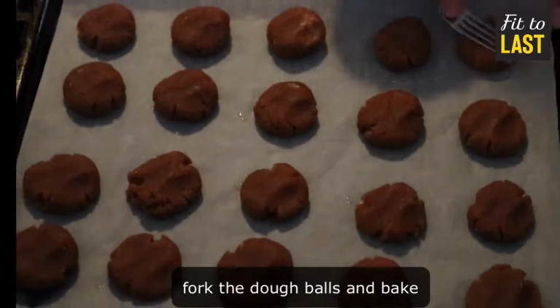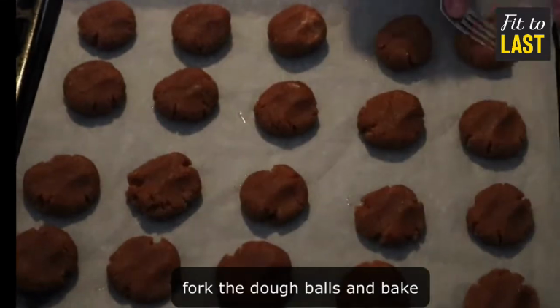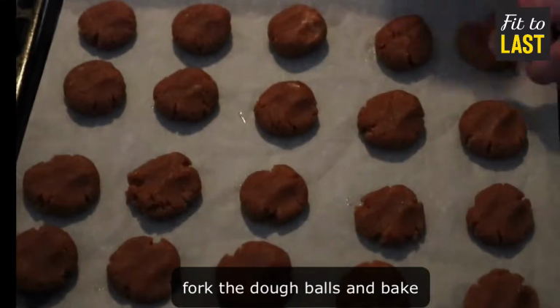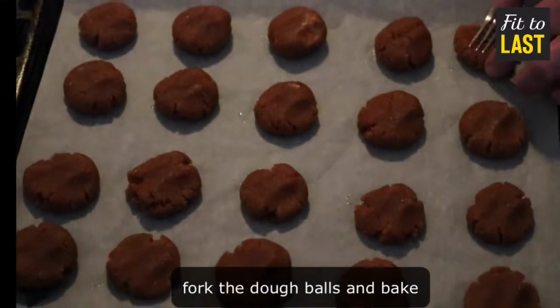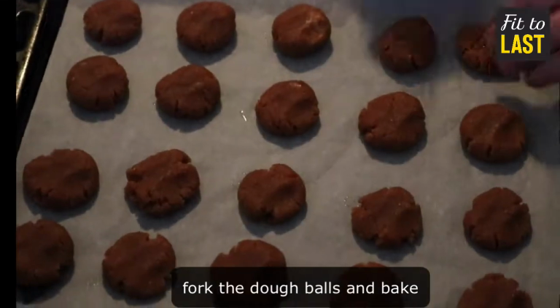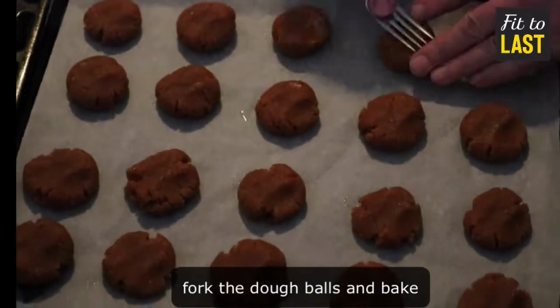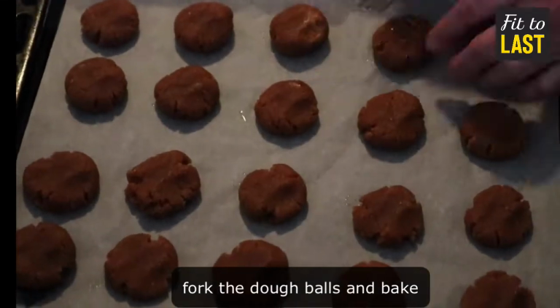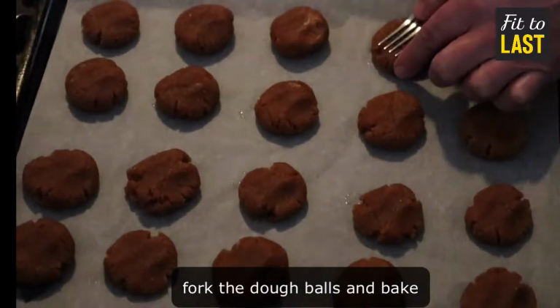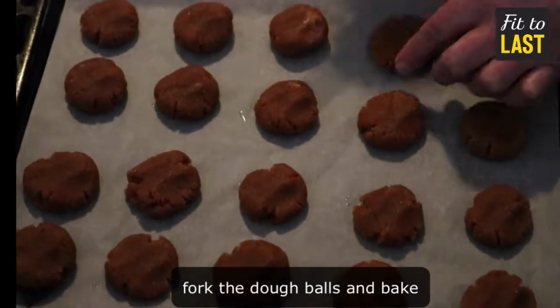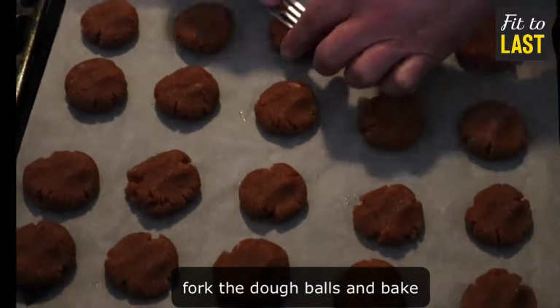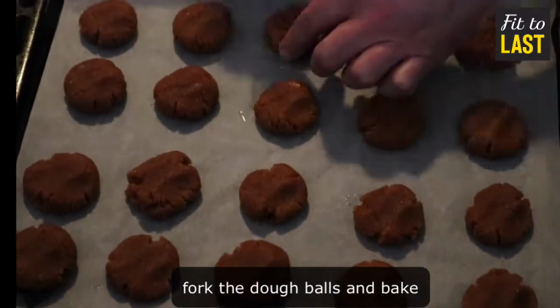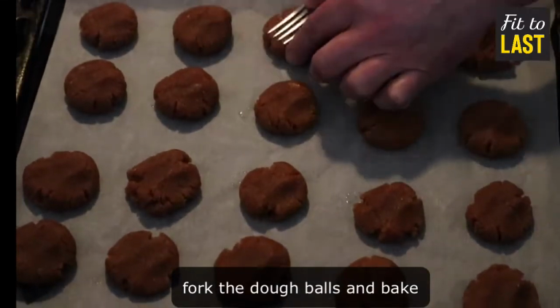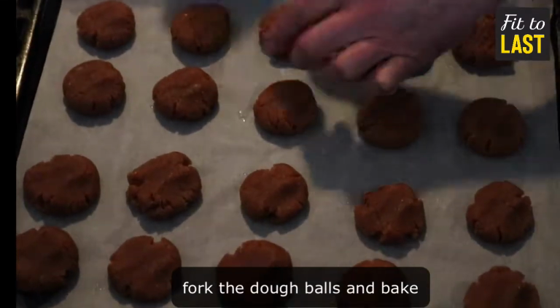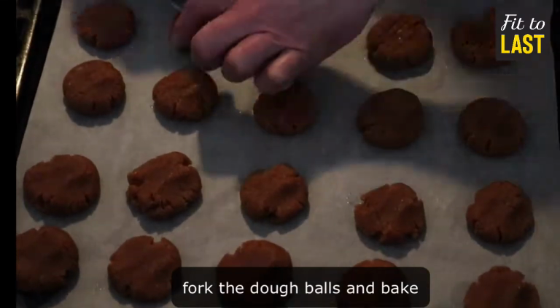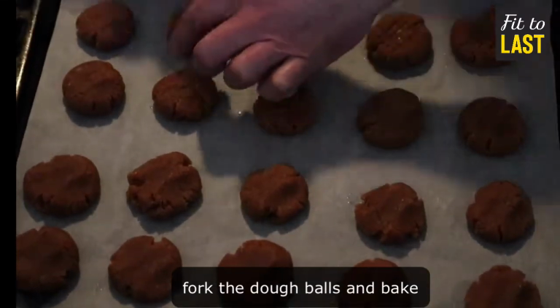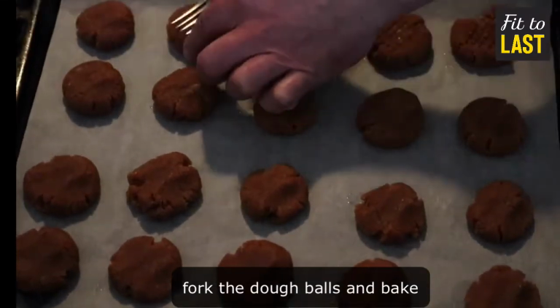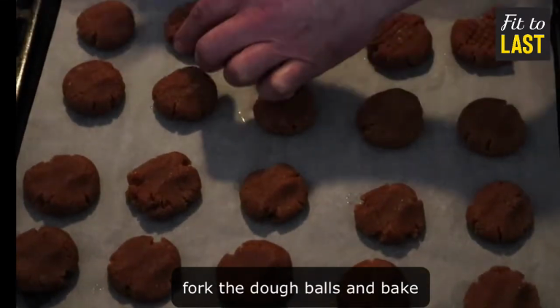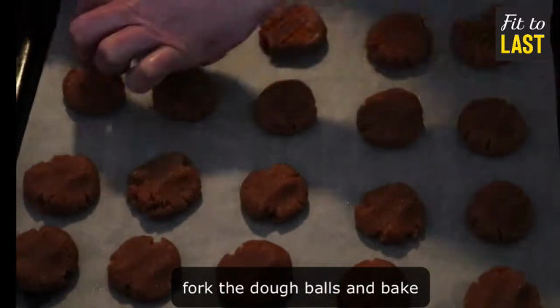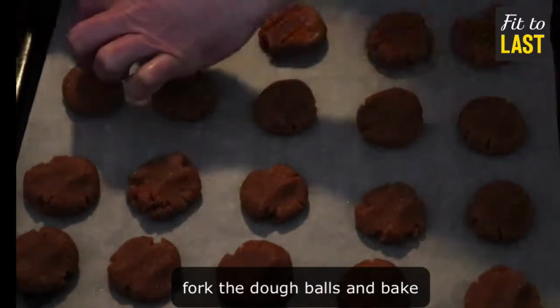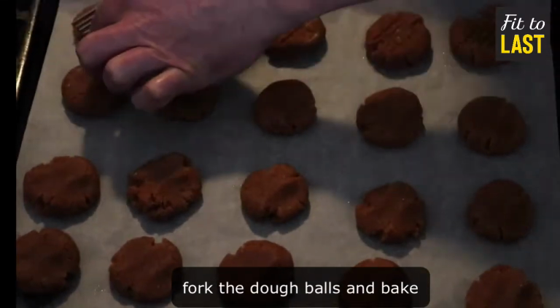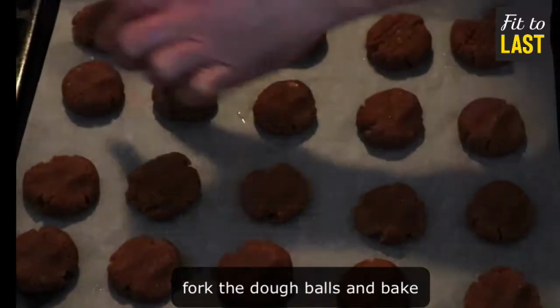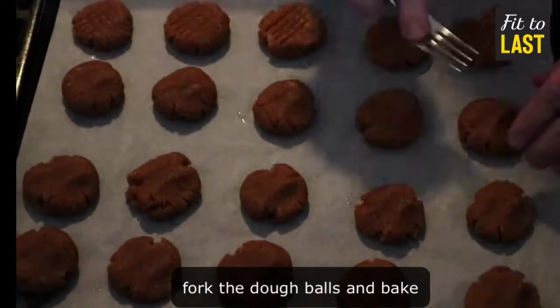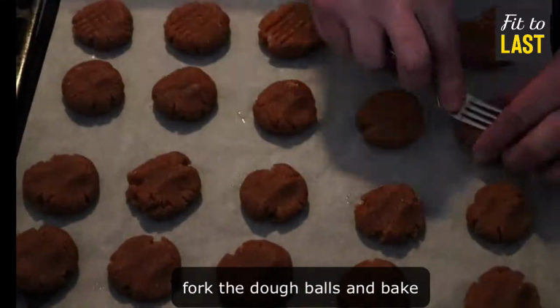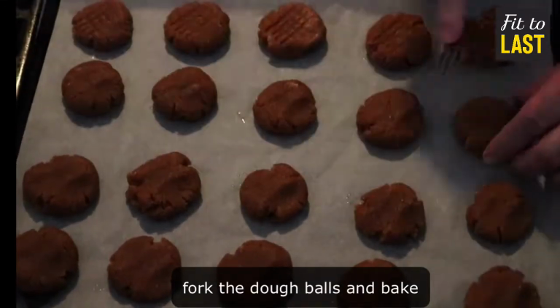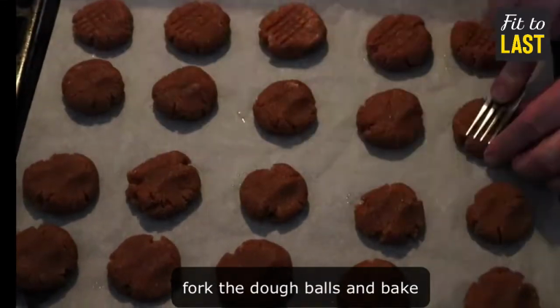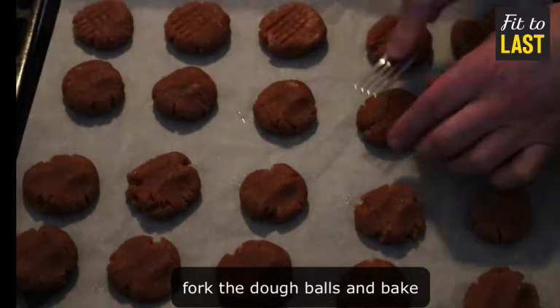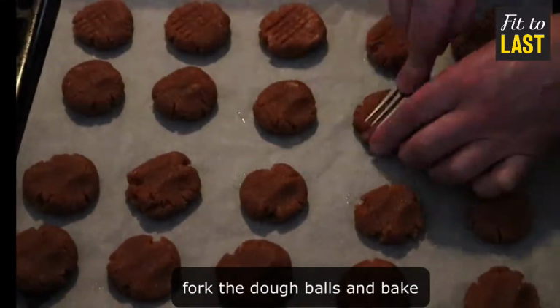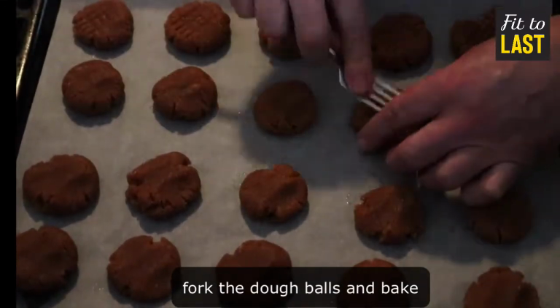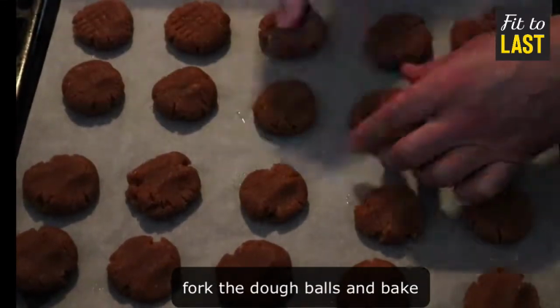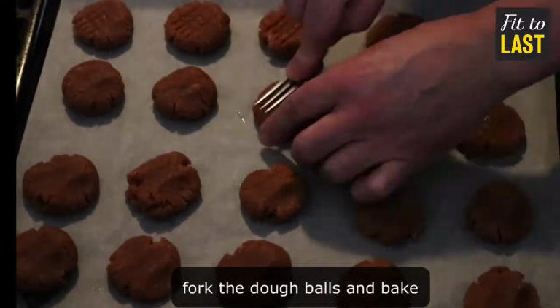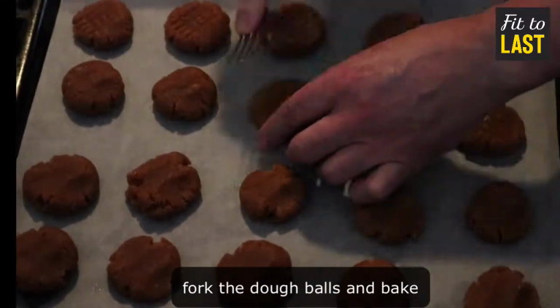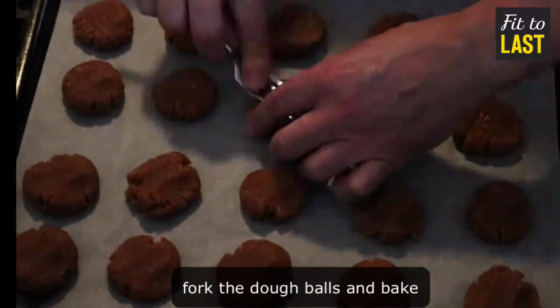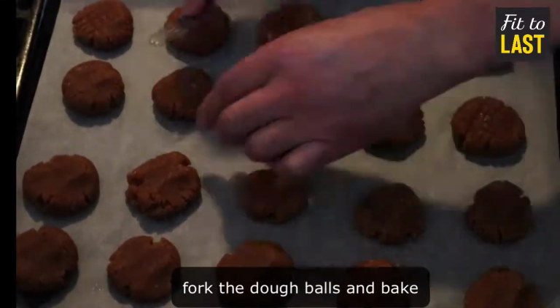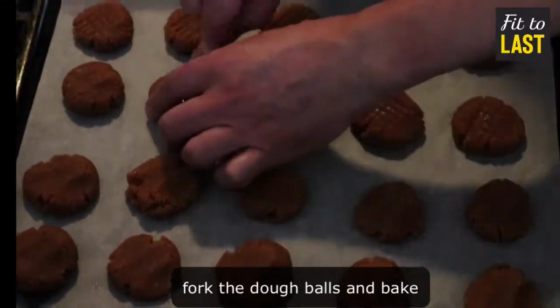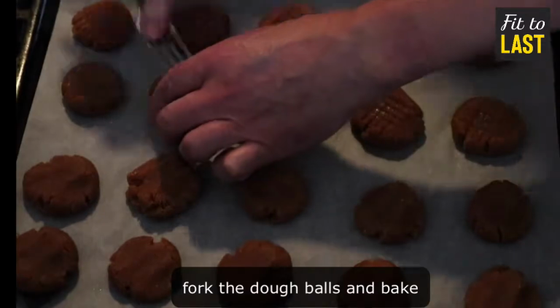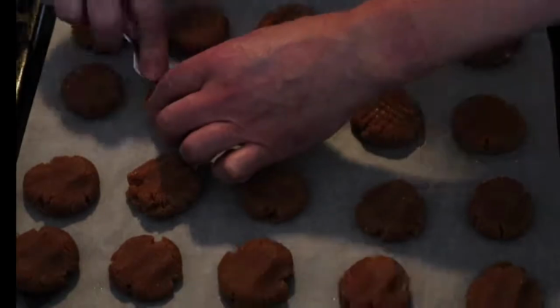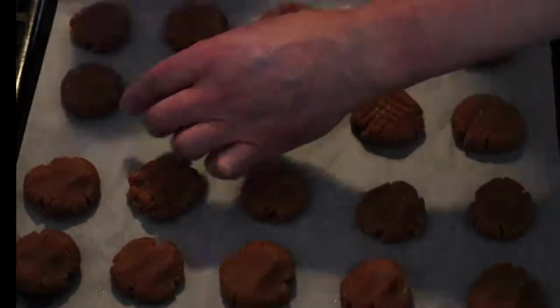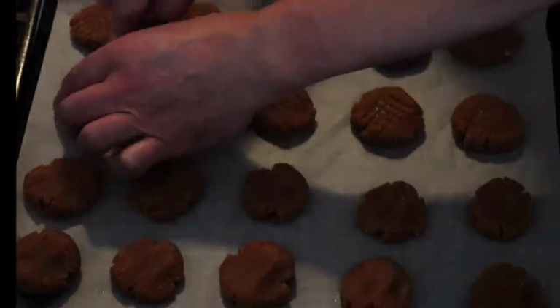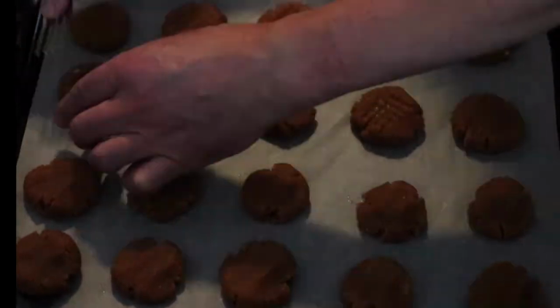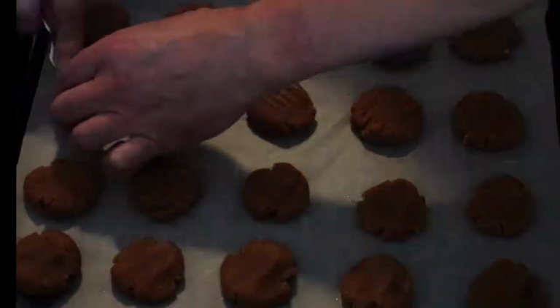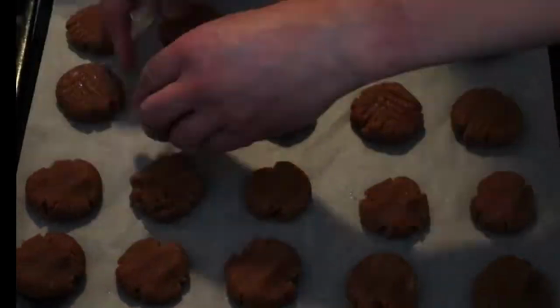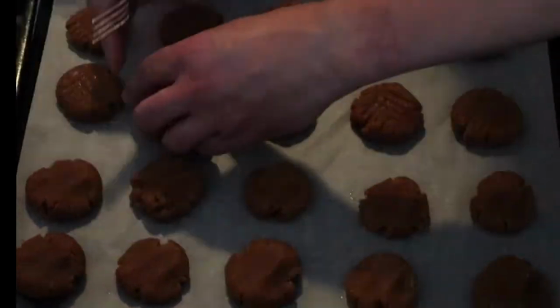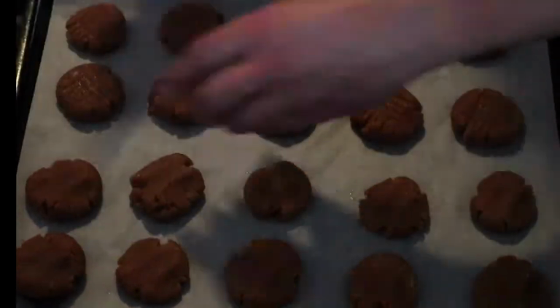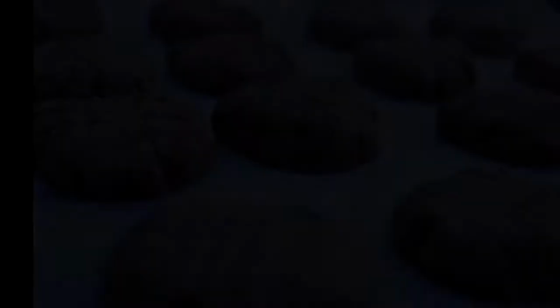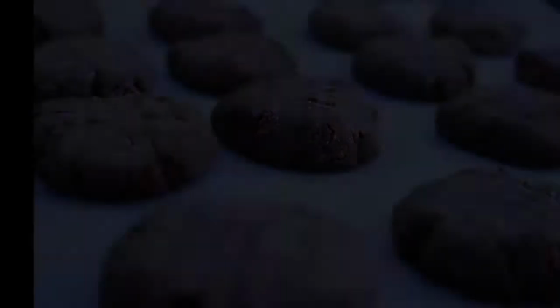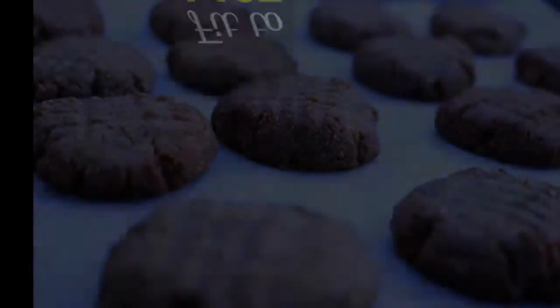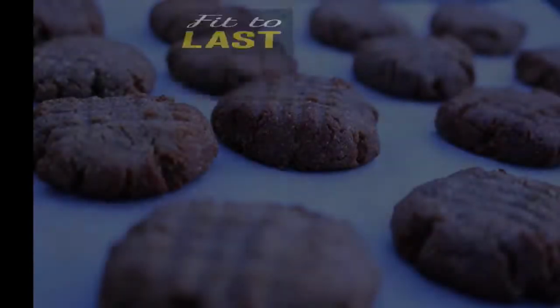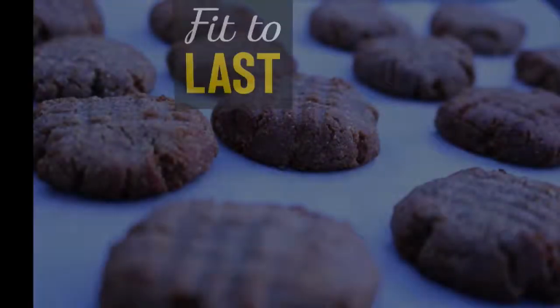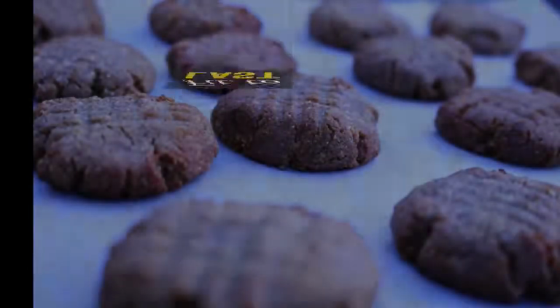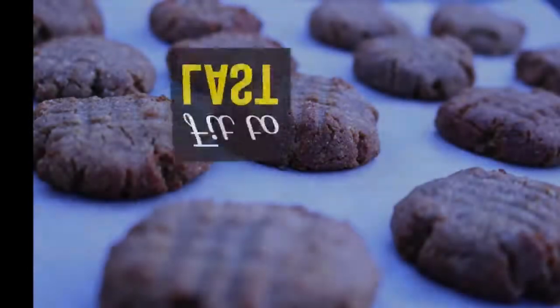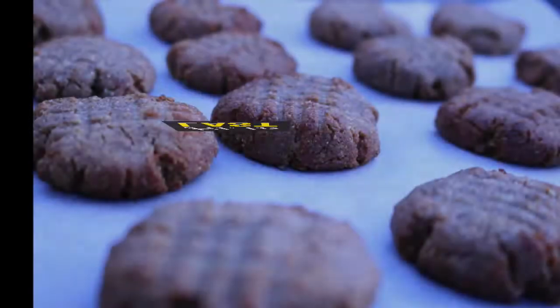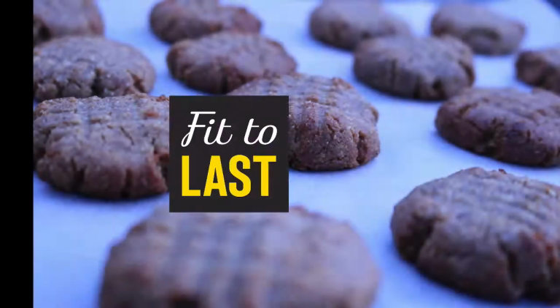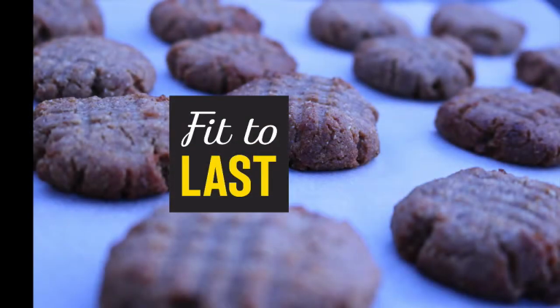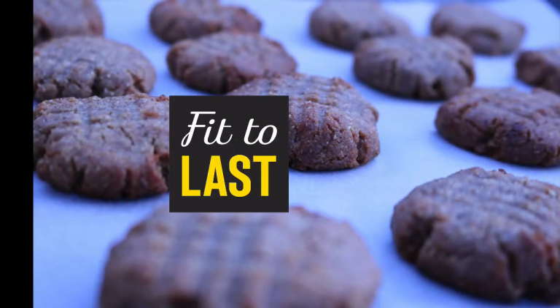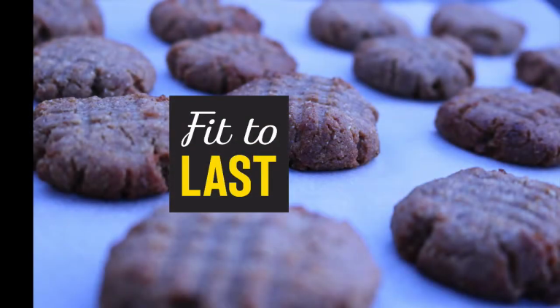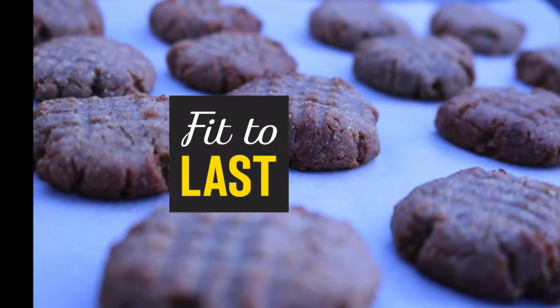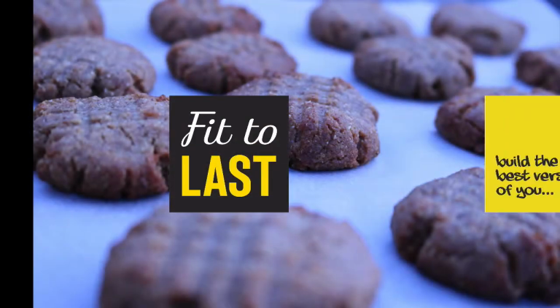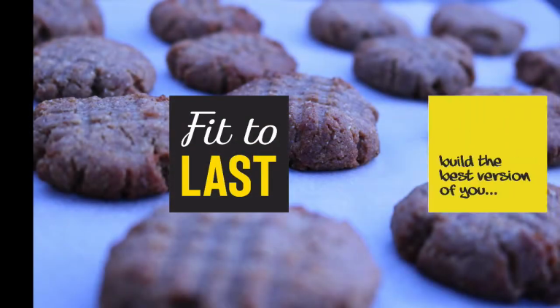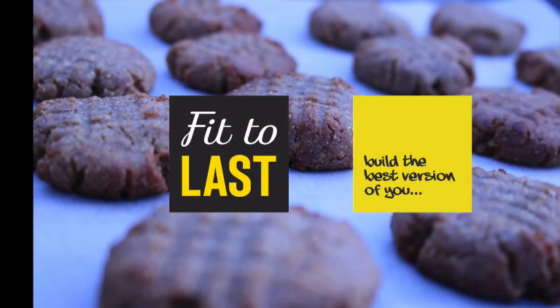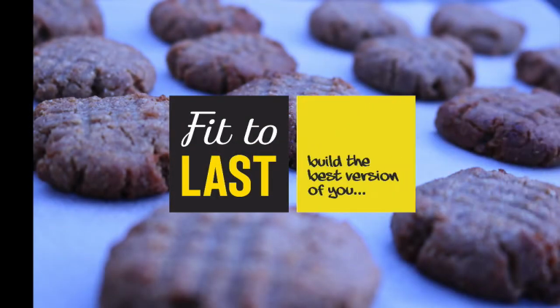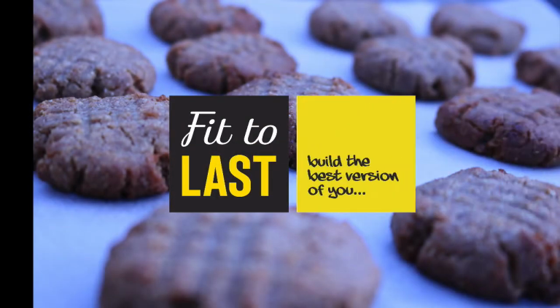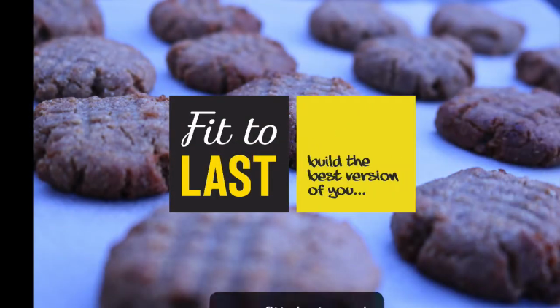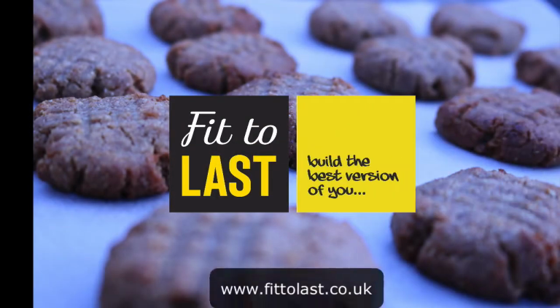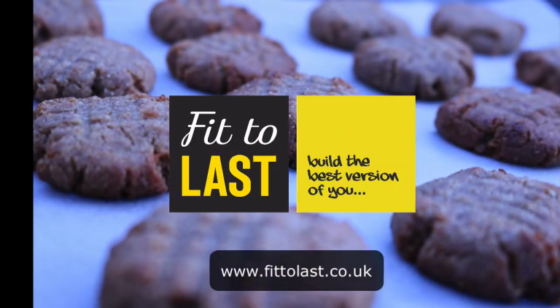Mark them up nice. Bake those bad boys in your oven. Let's eat.